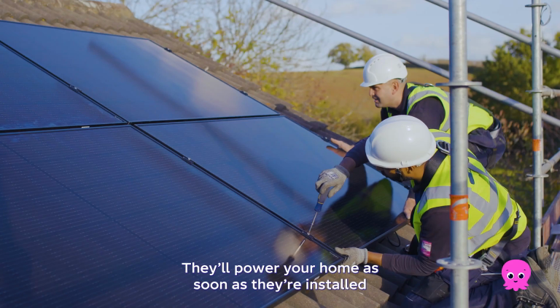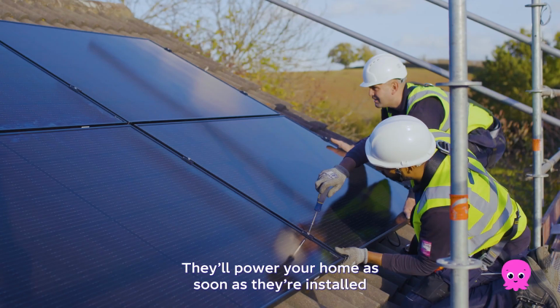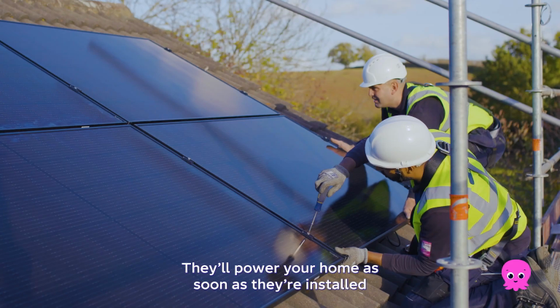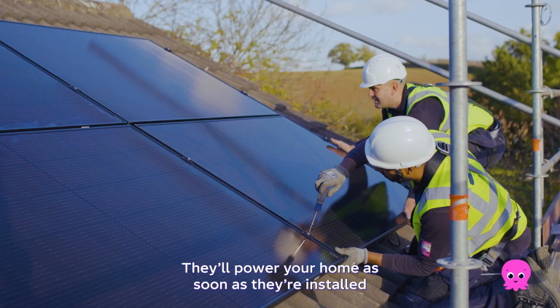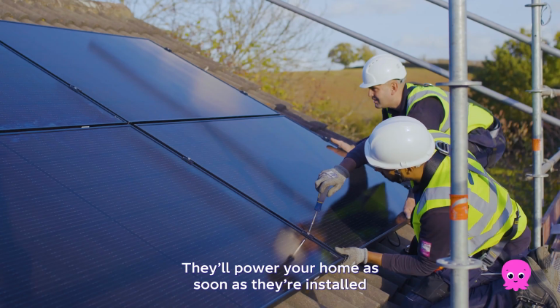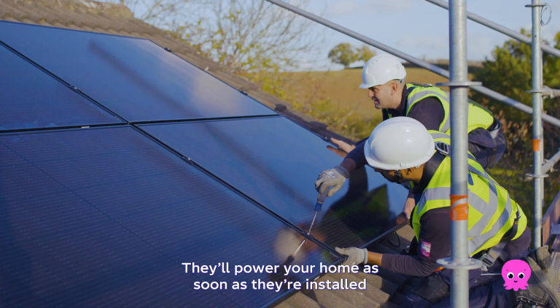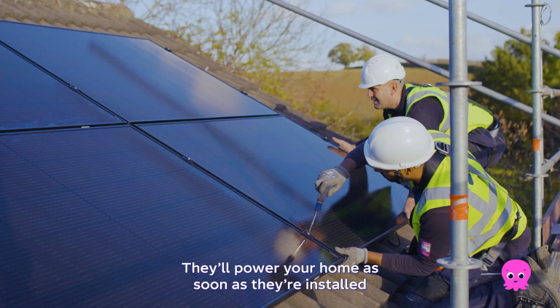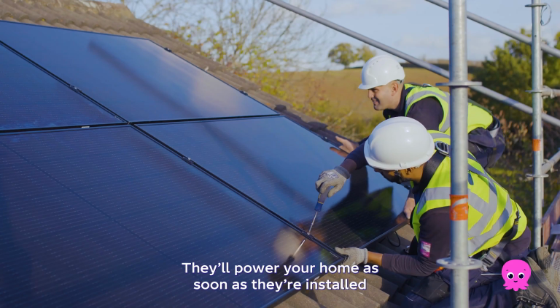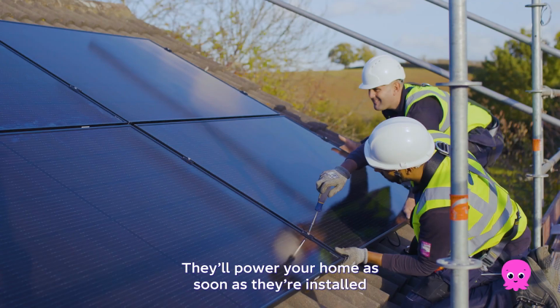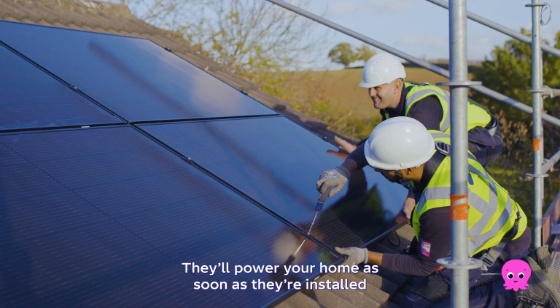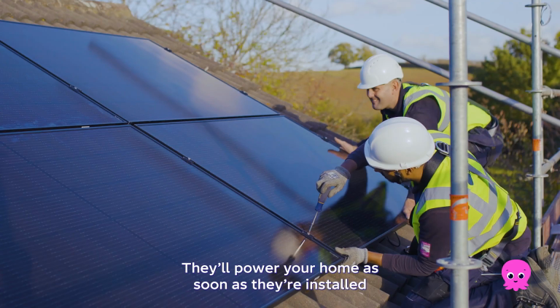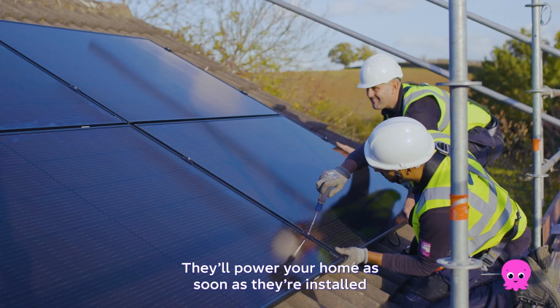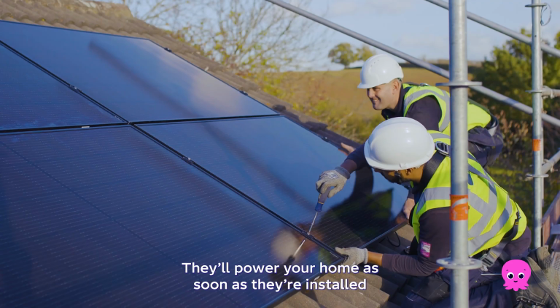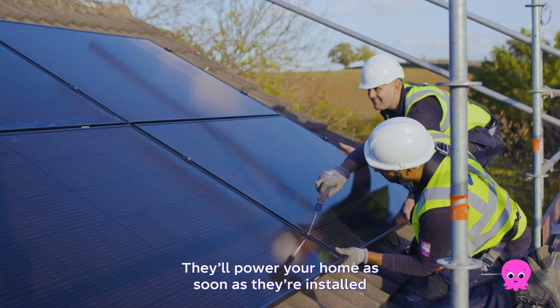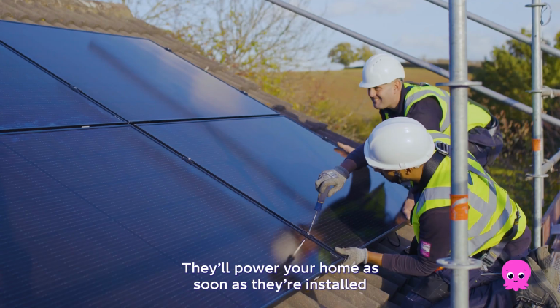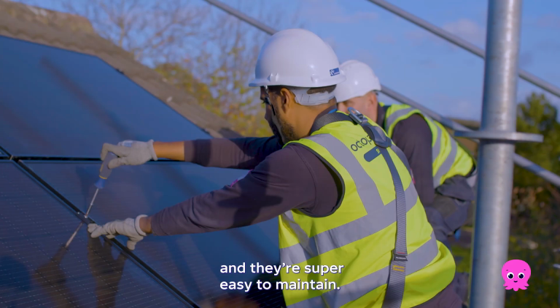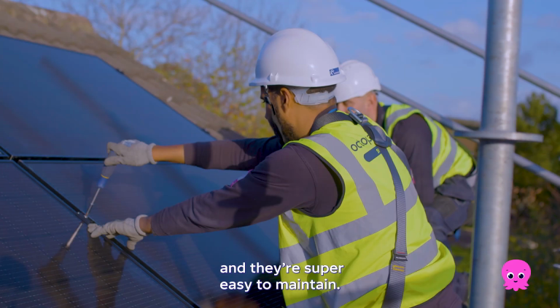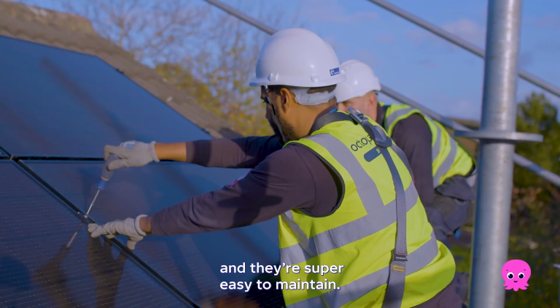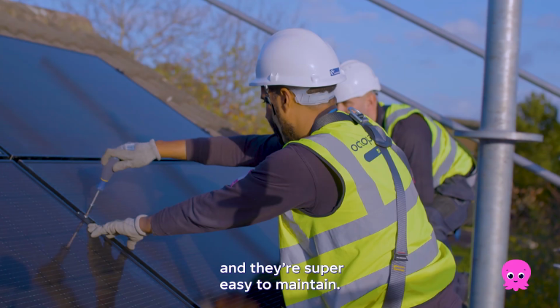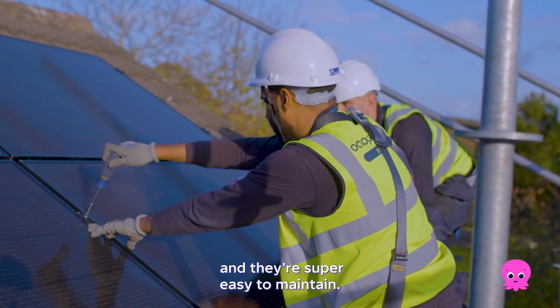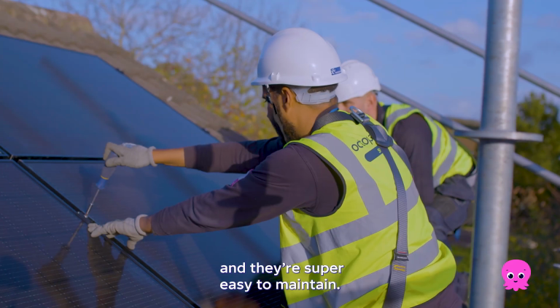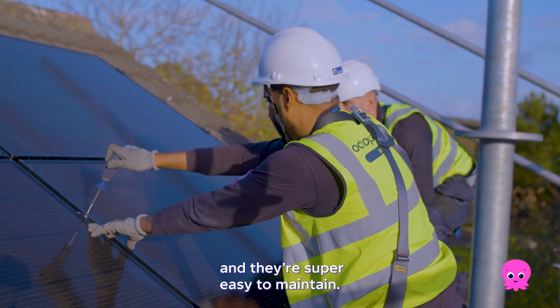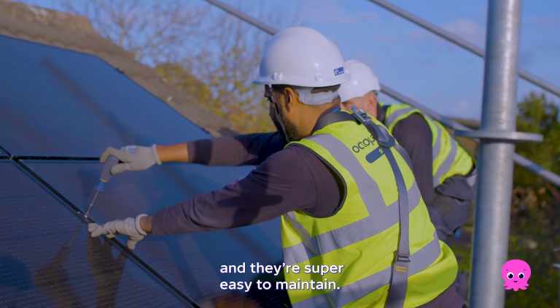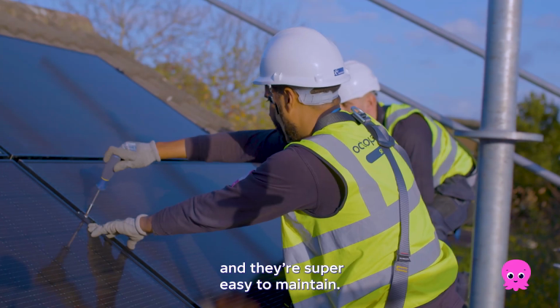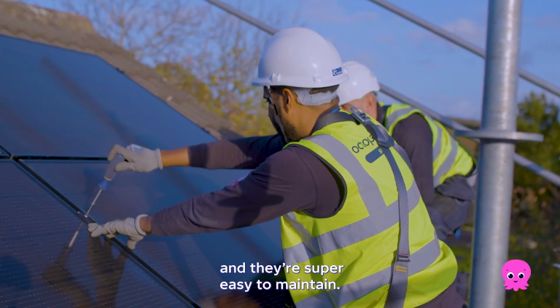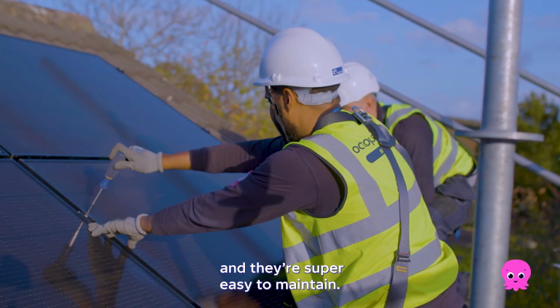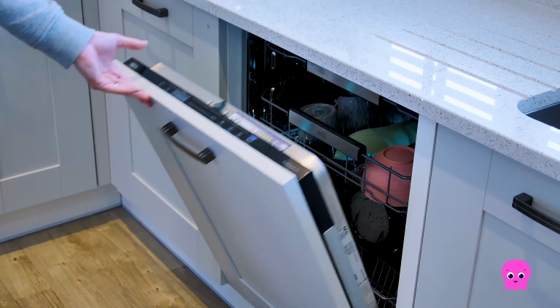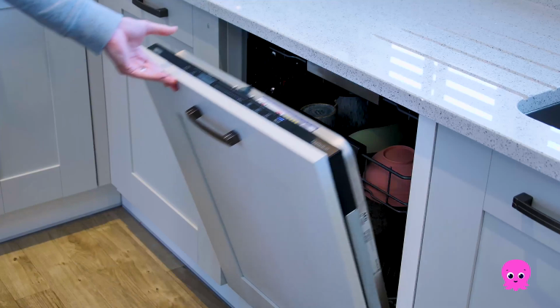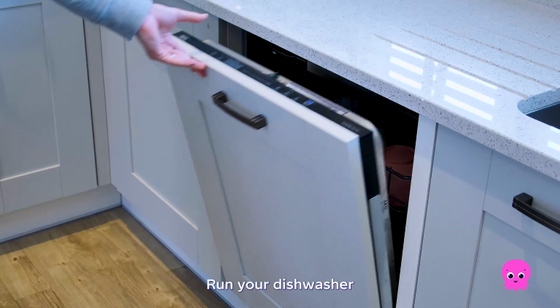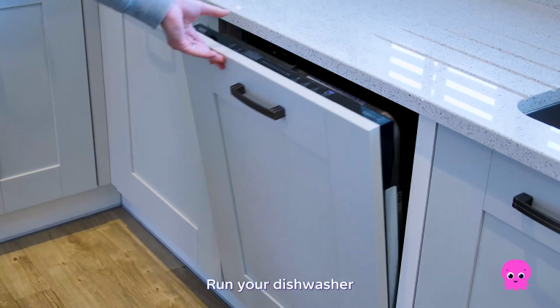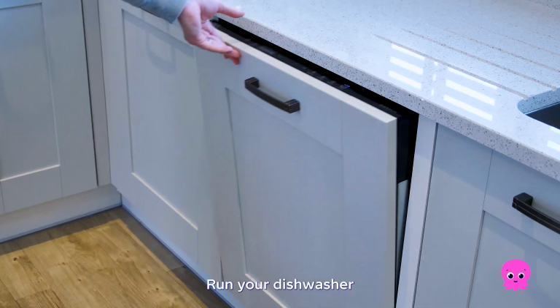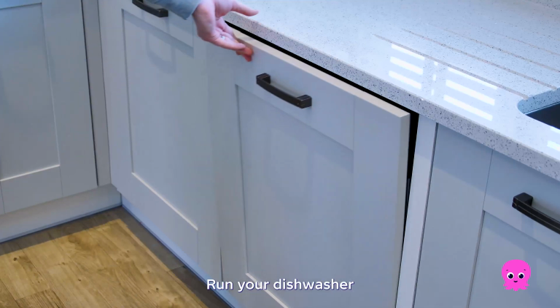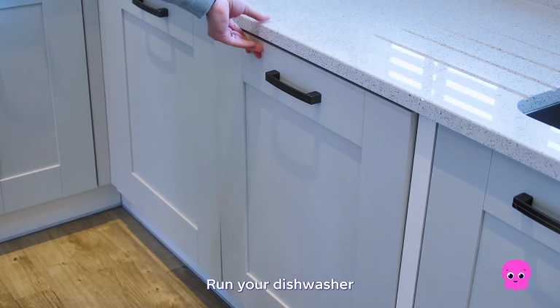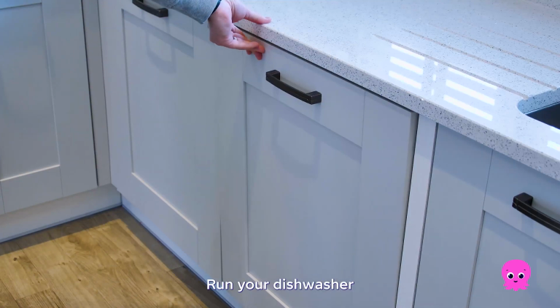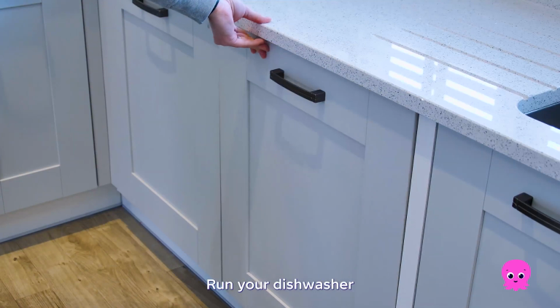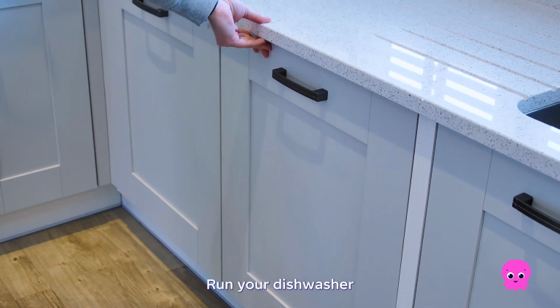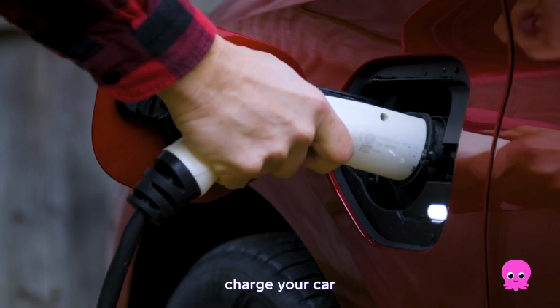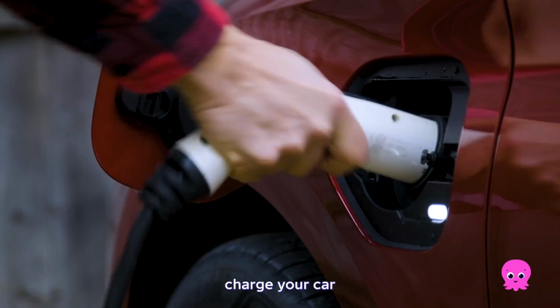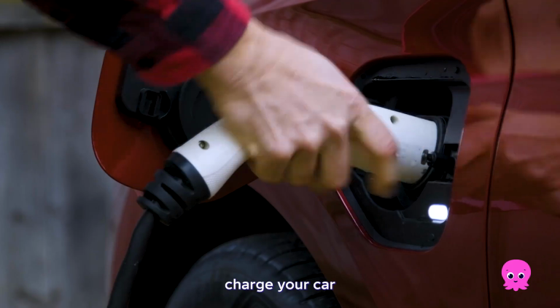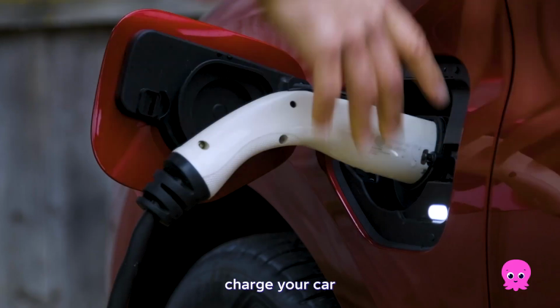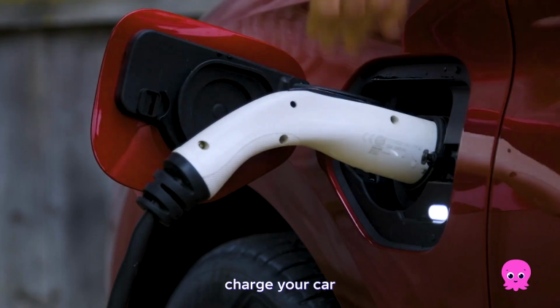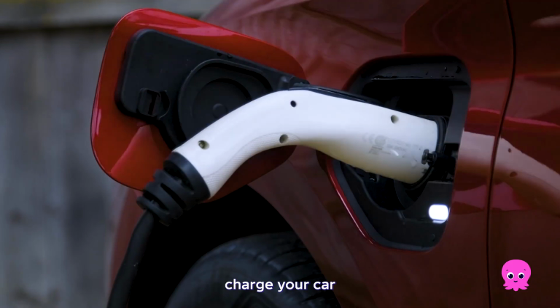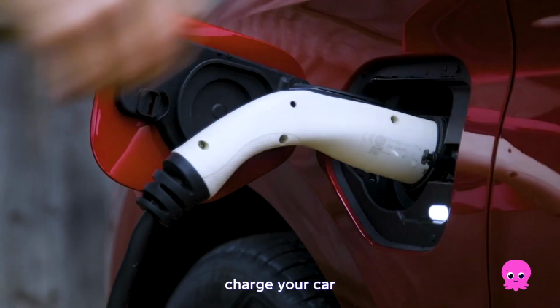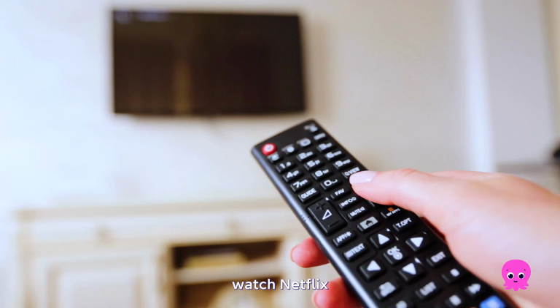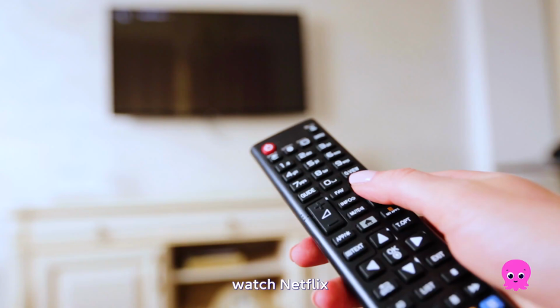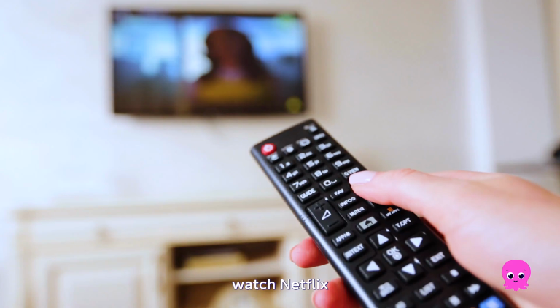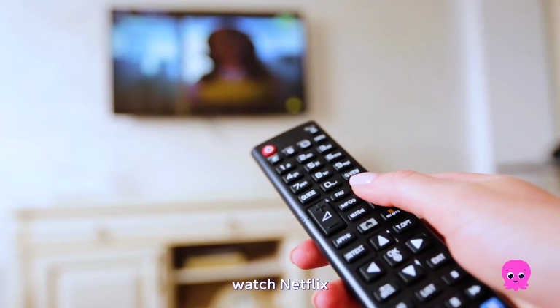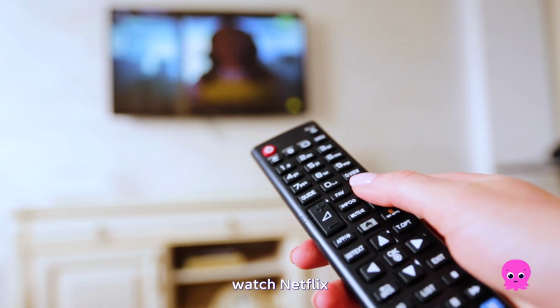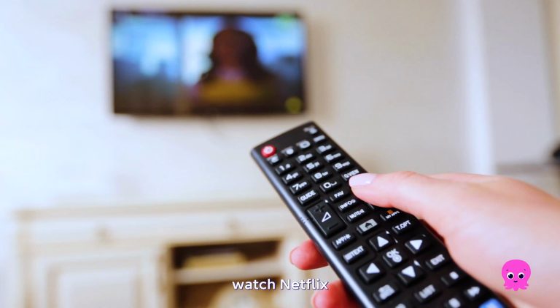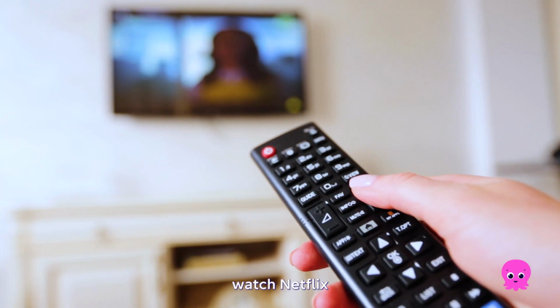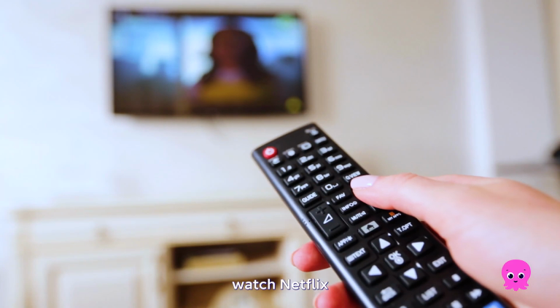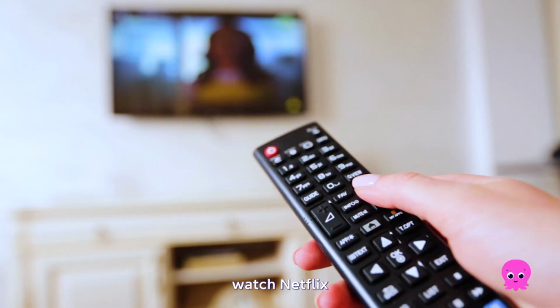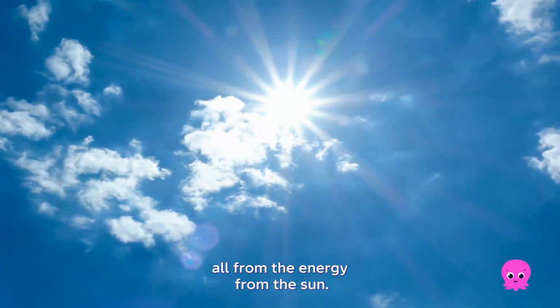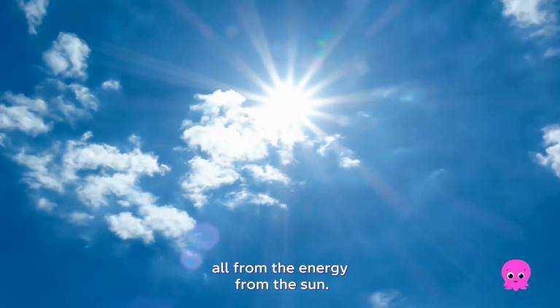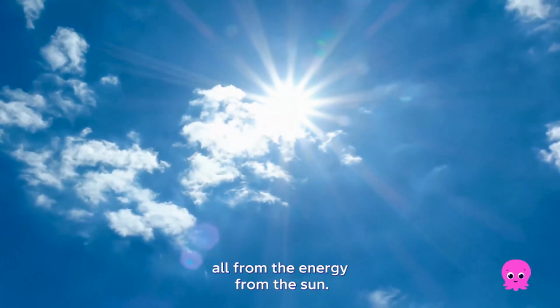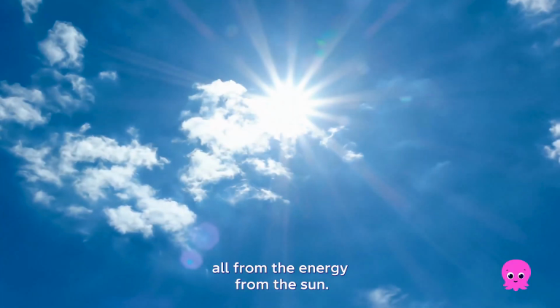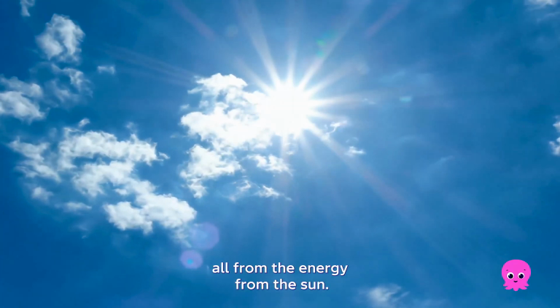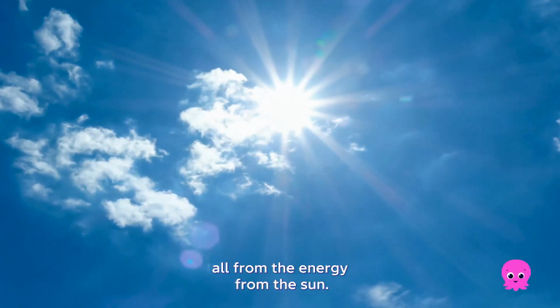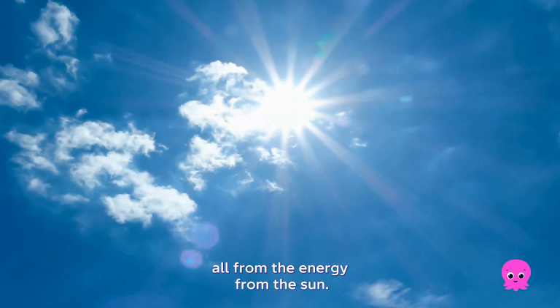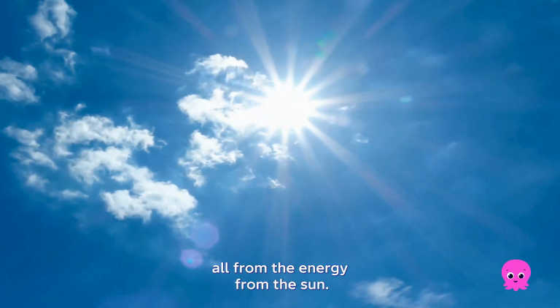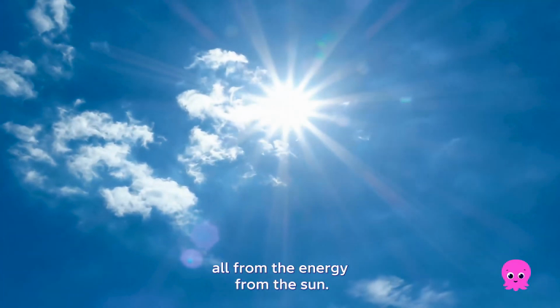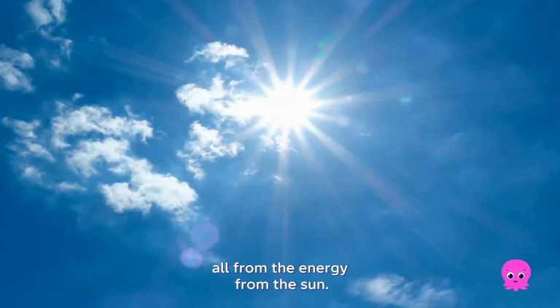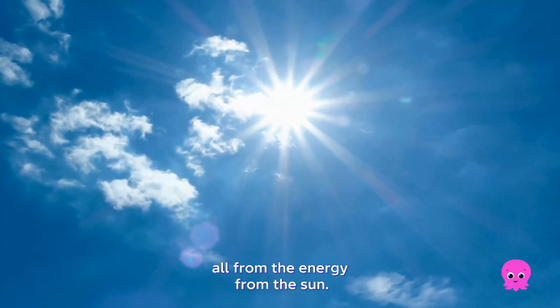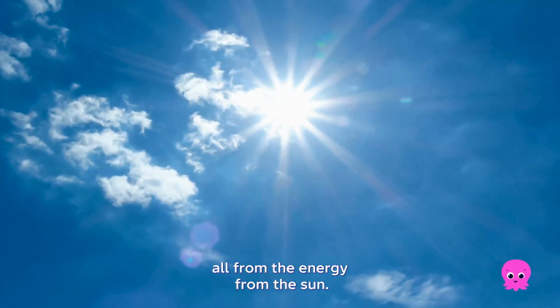They'll power your home as soon as they're installed and they're super easy to maintain. Run your dishwasher, charge your car, watch Netflix — all from the energy from the sun.